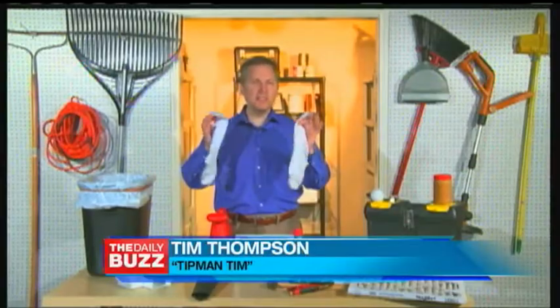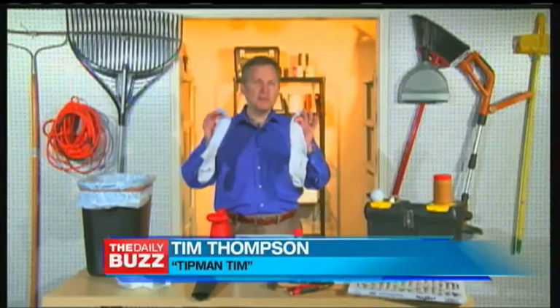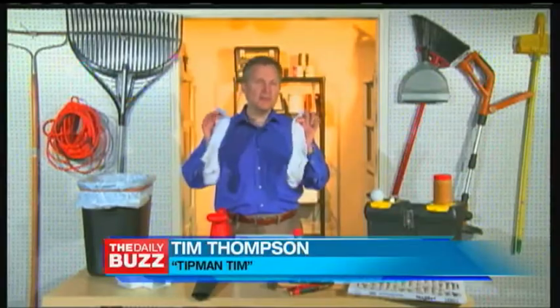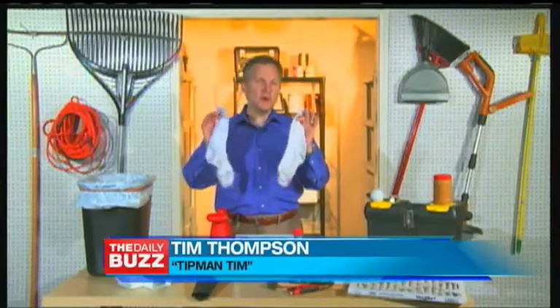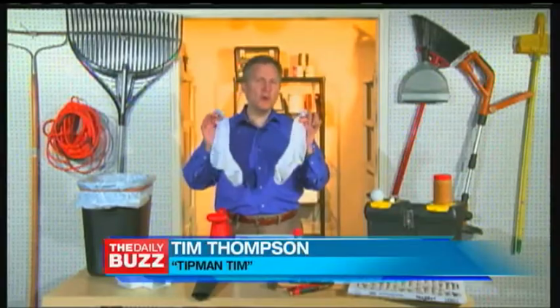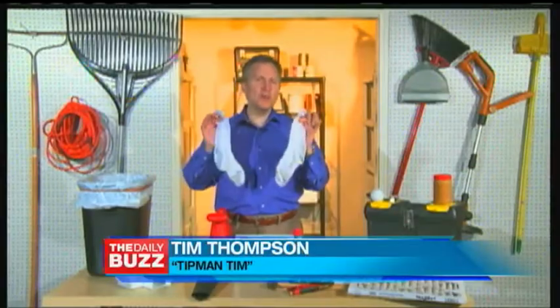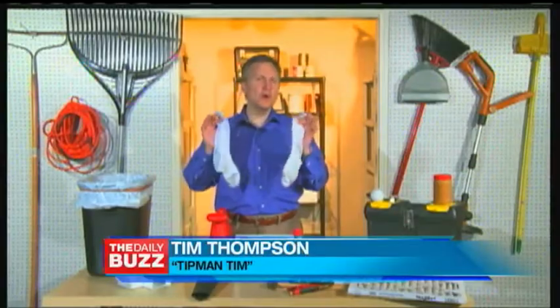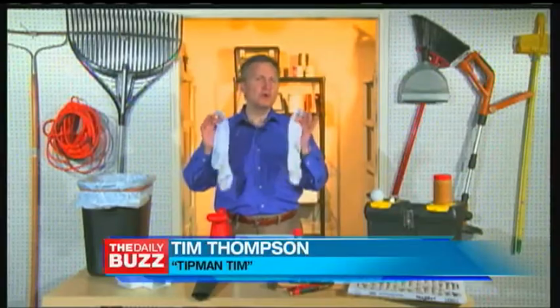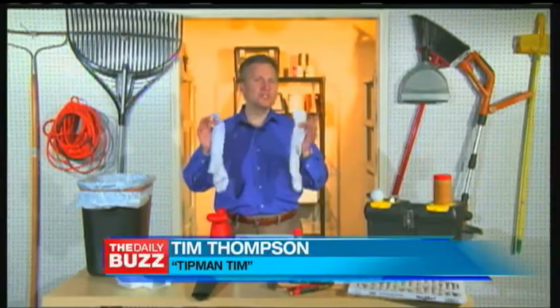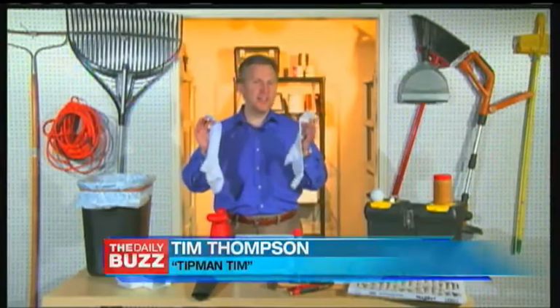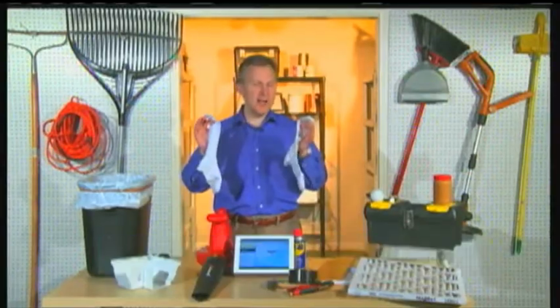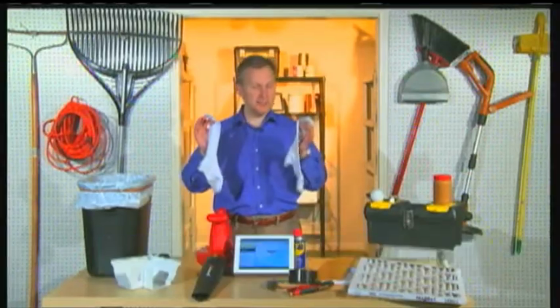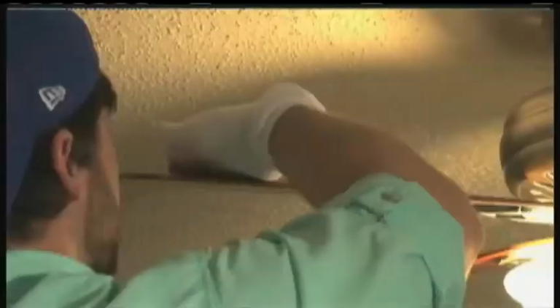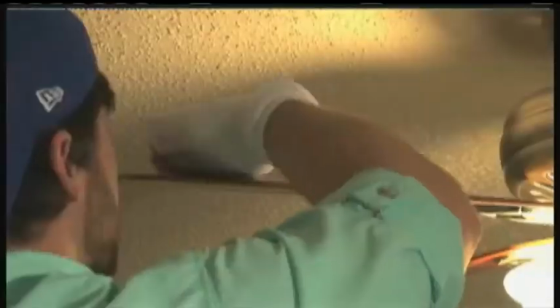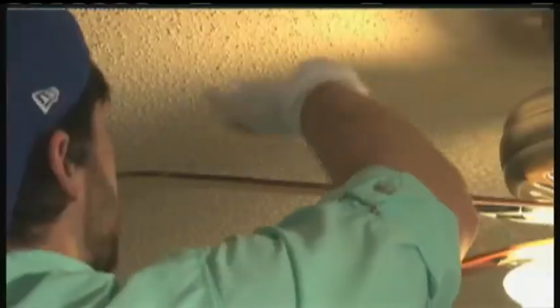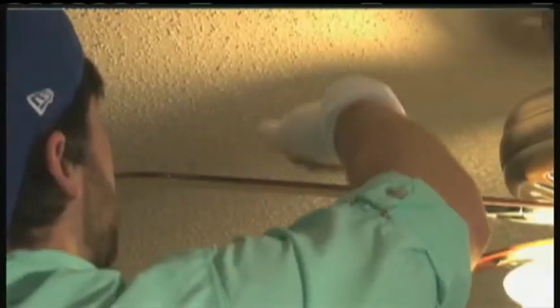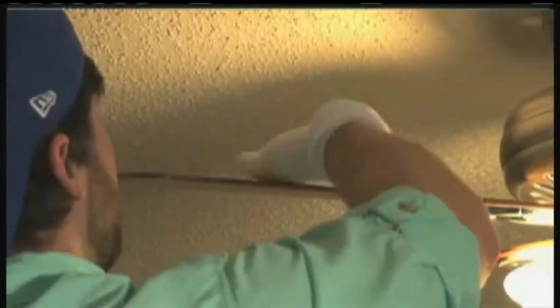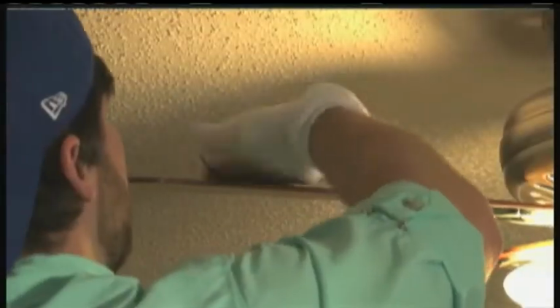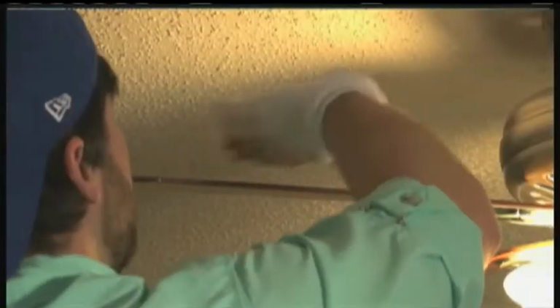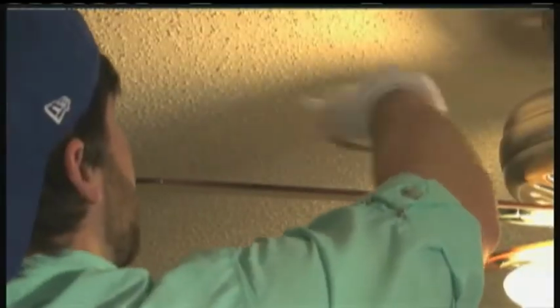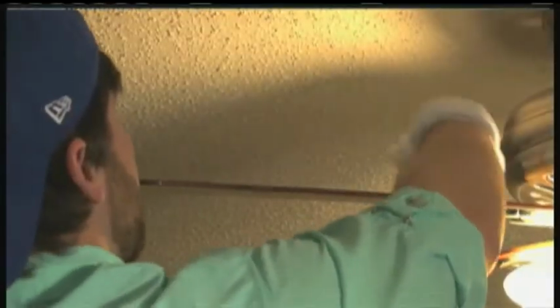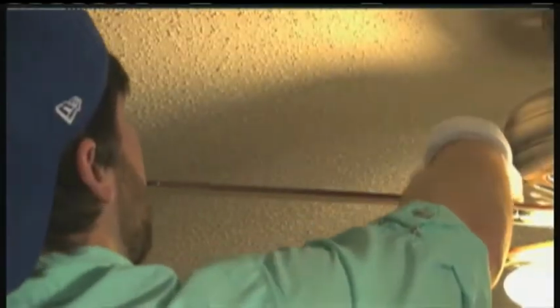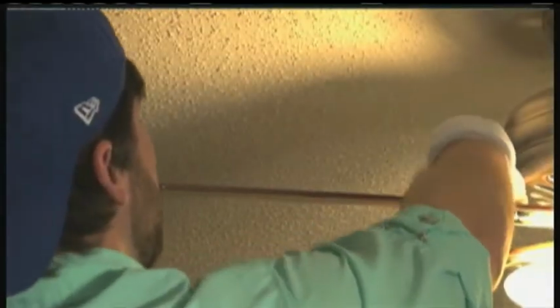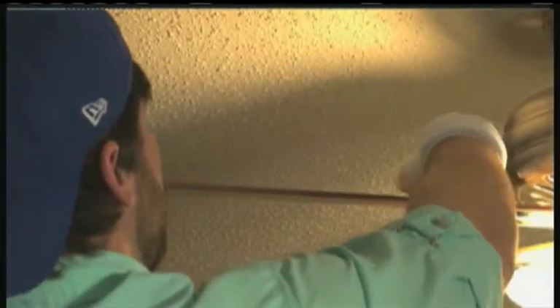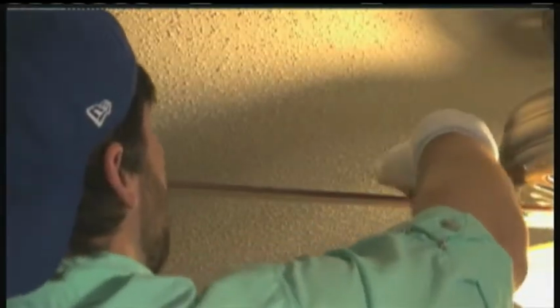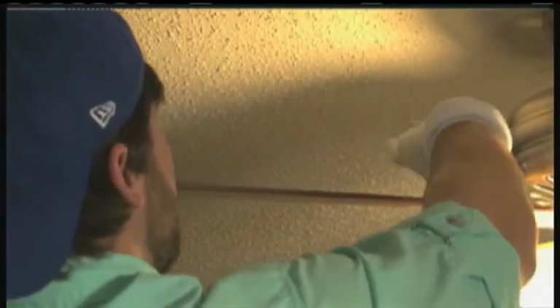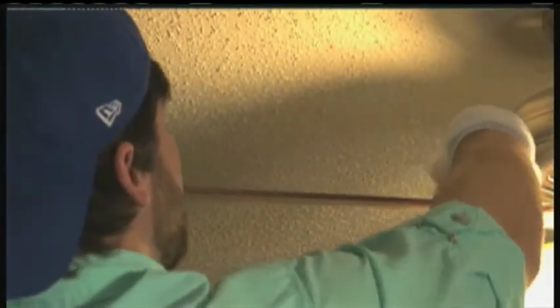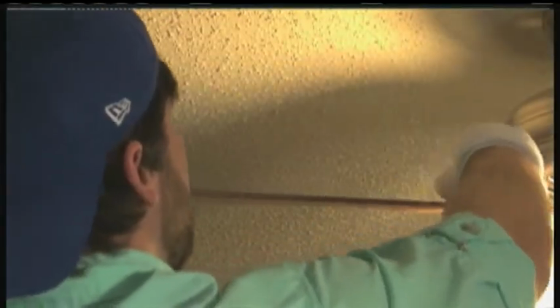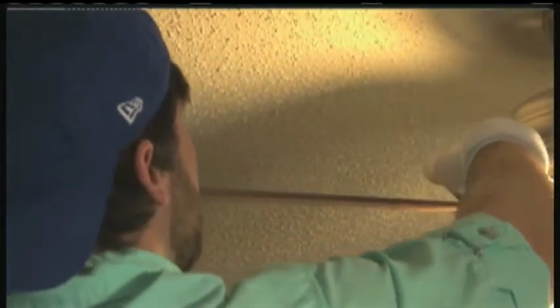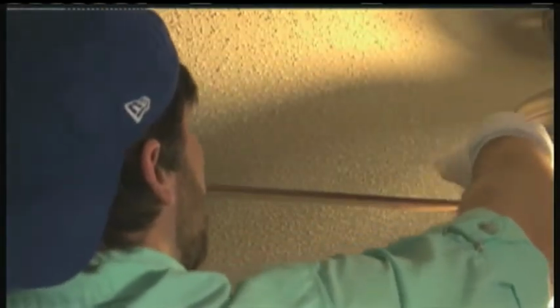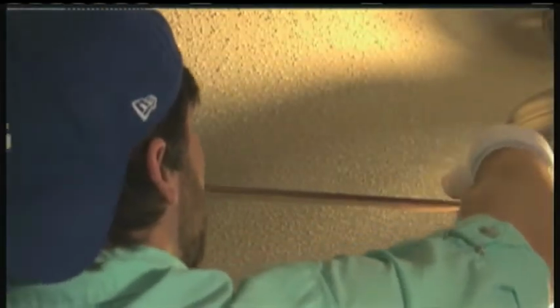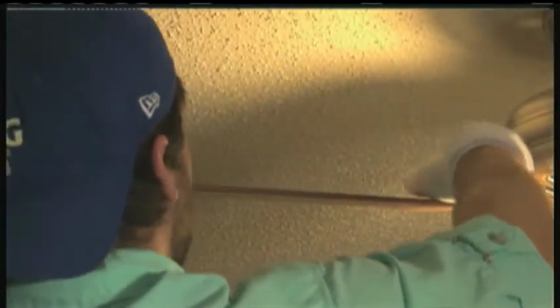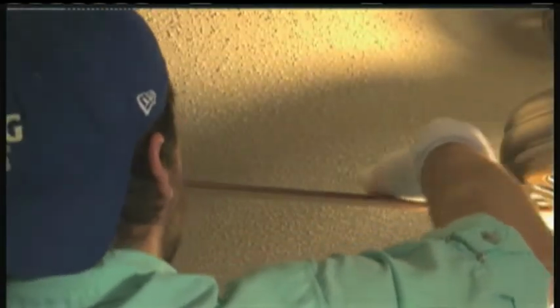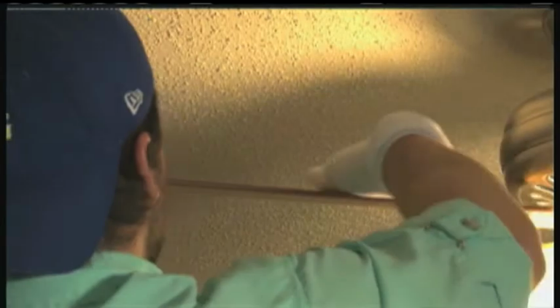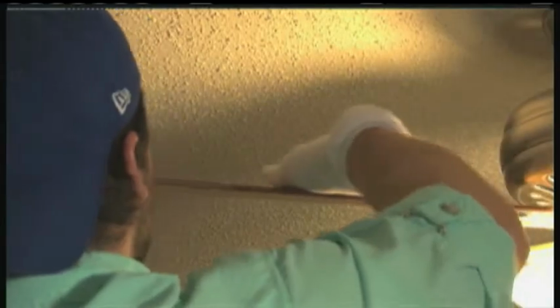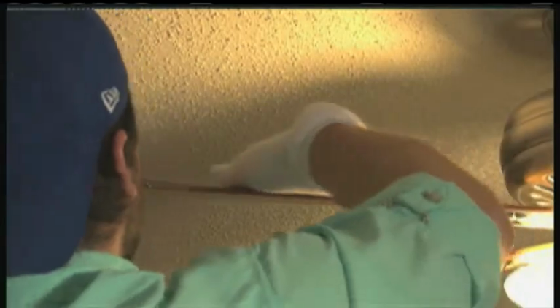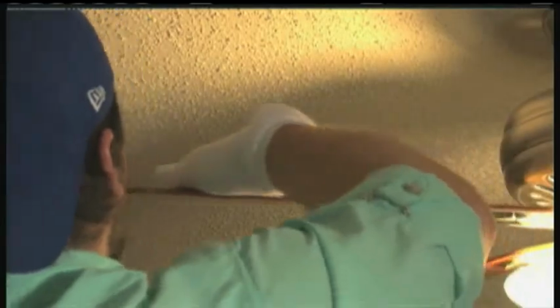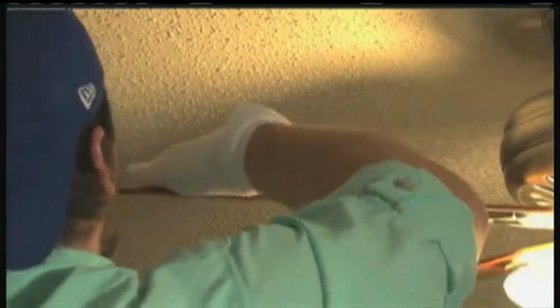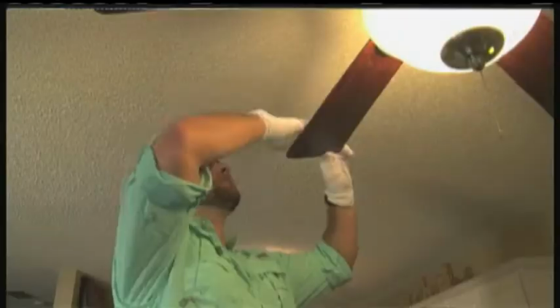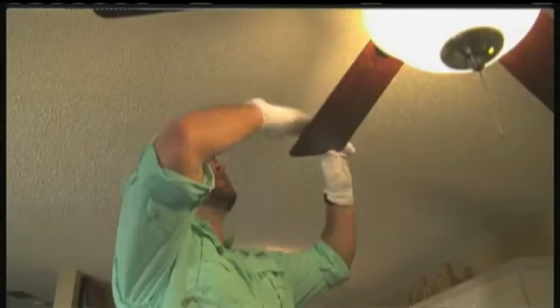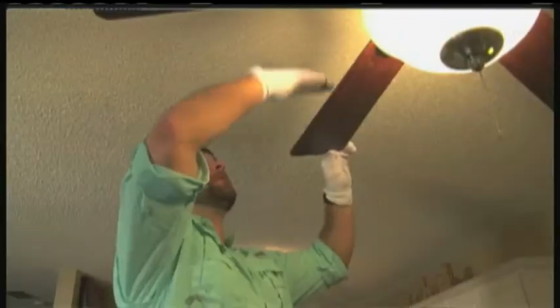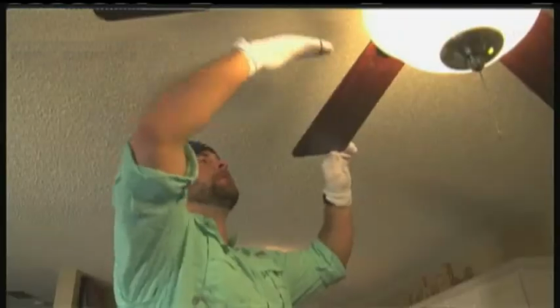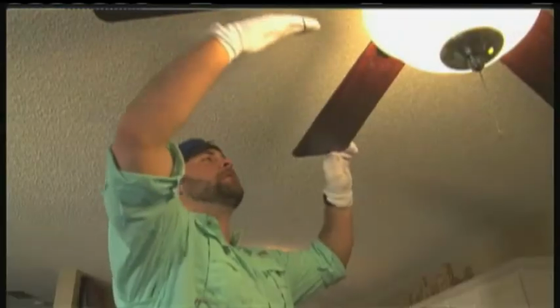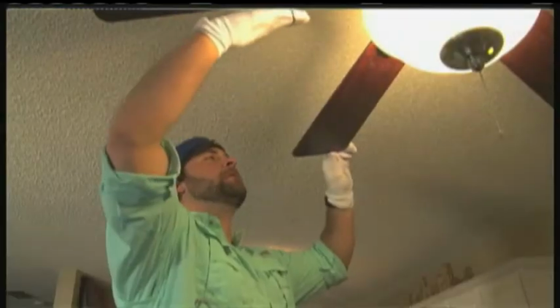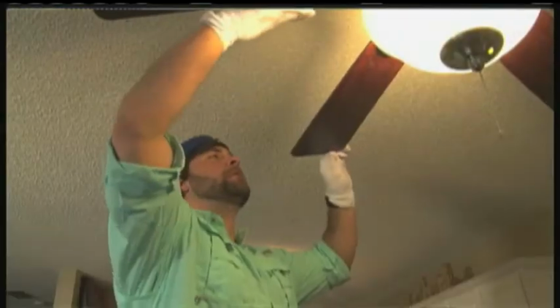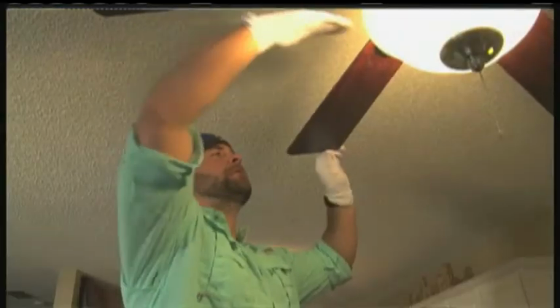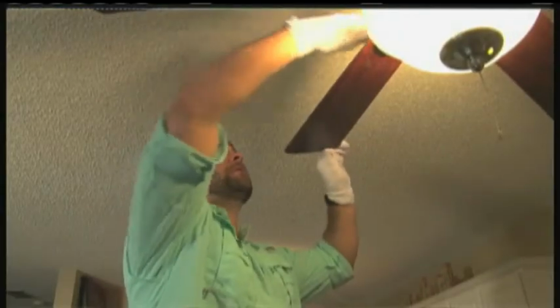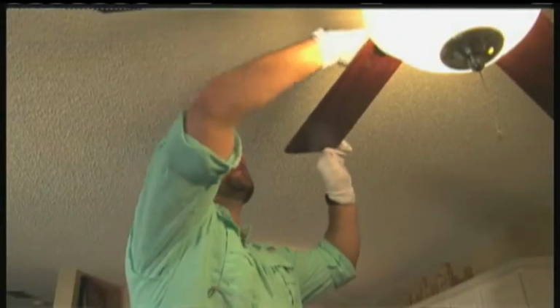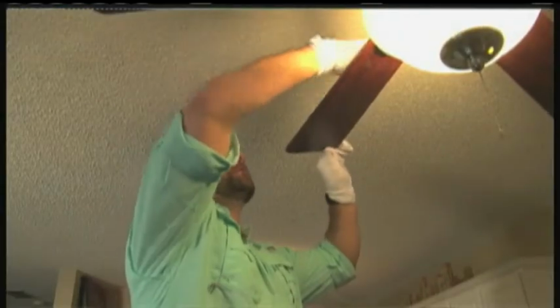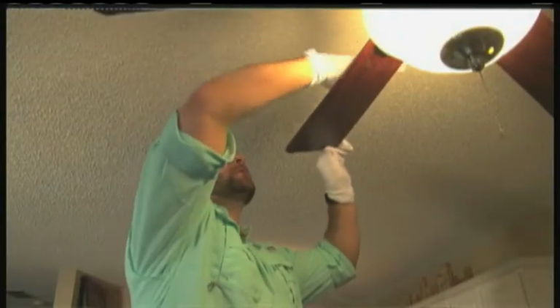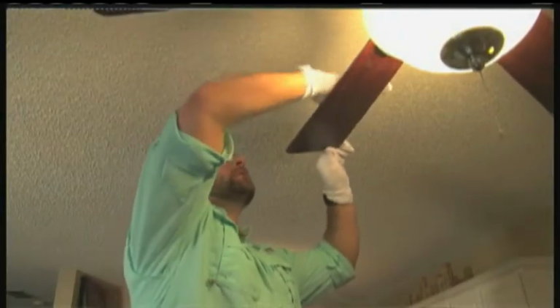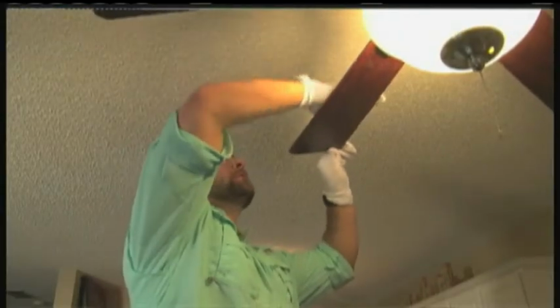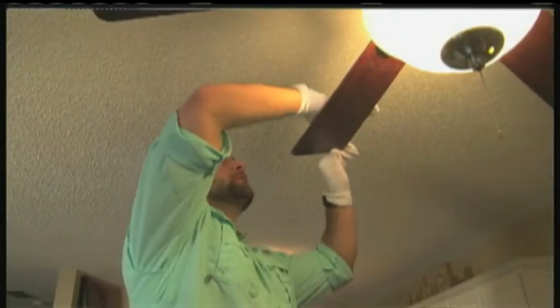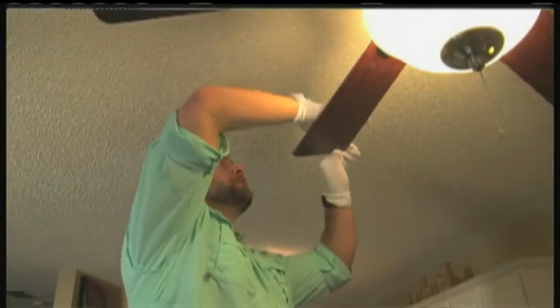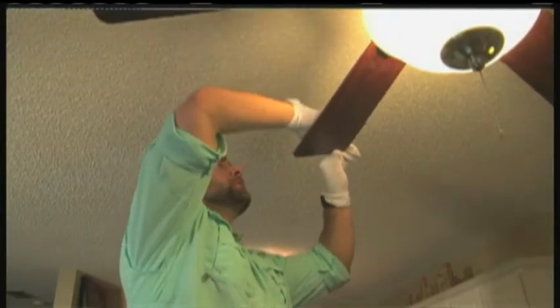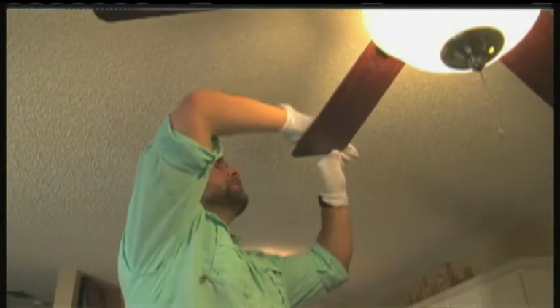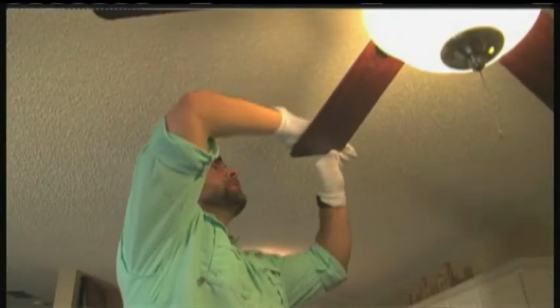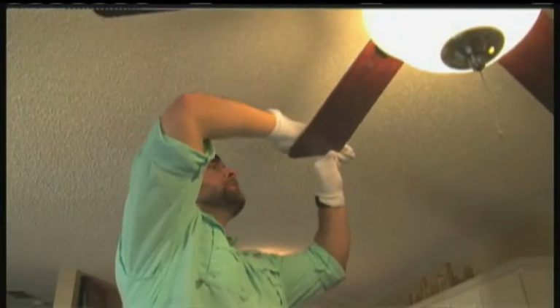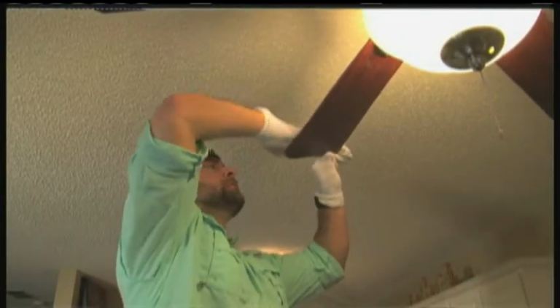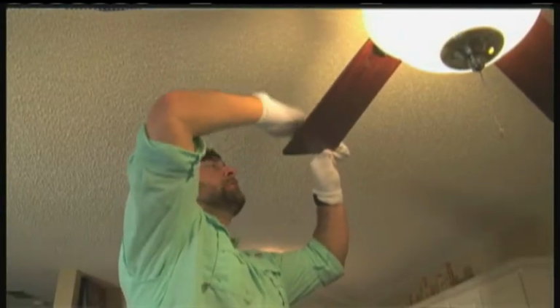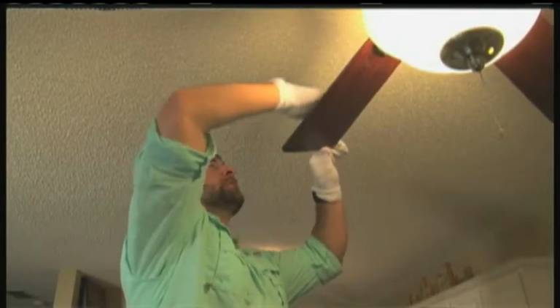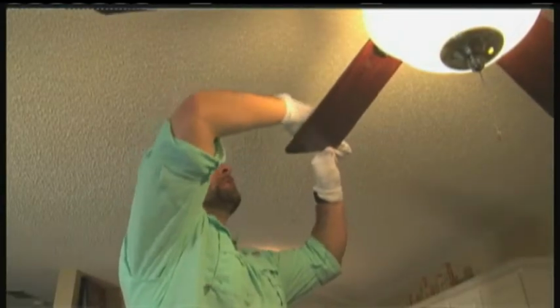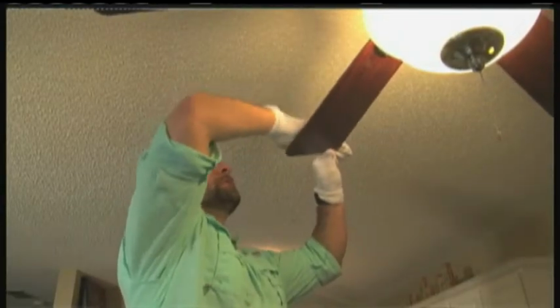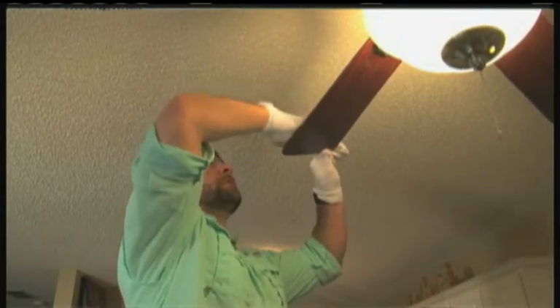Never throw away old socks, because you can put a wet soapy one on your left hand and a clean dry one on your right hand — it makes house cleaning really easy.